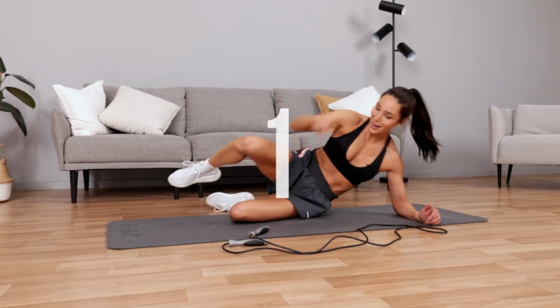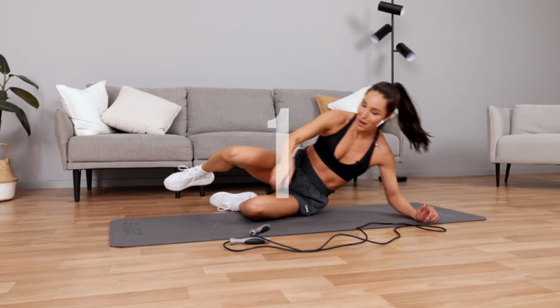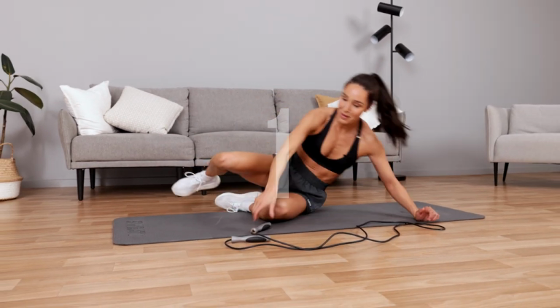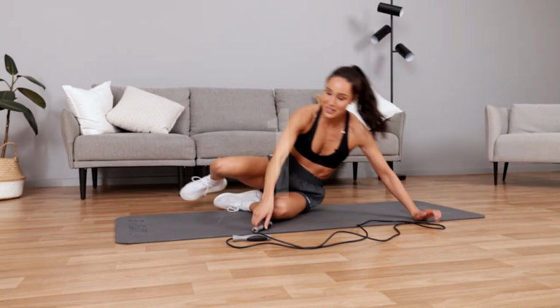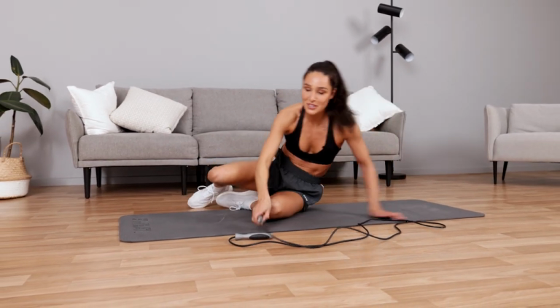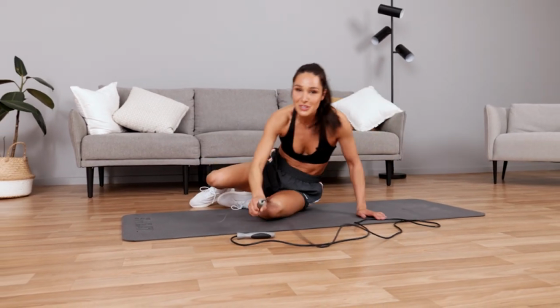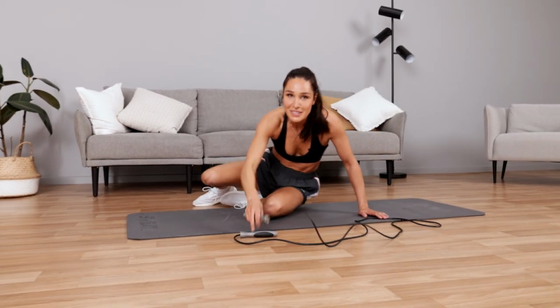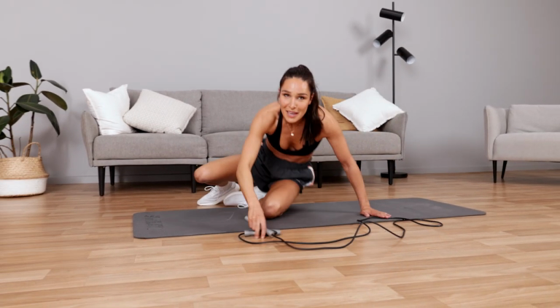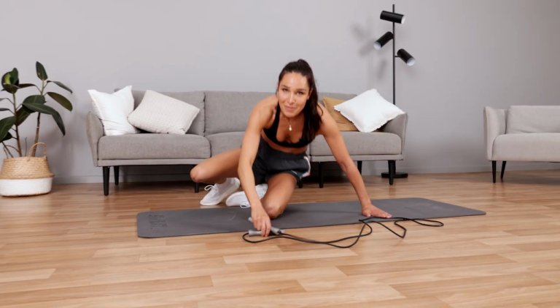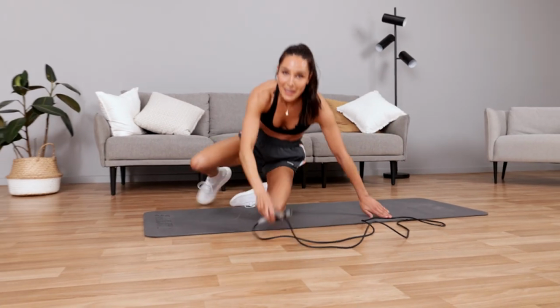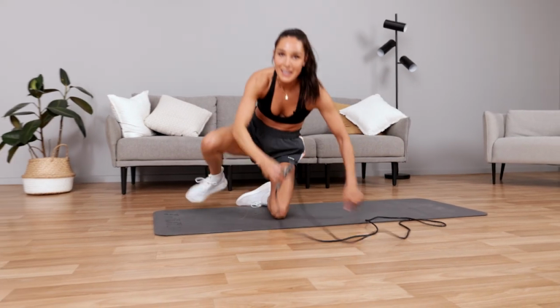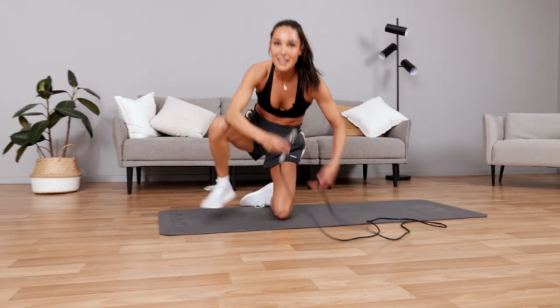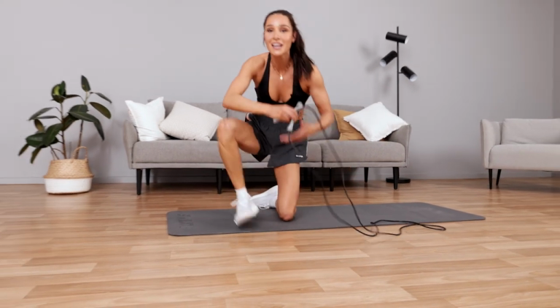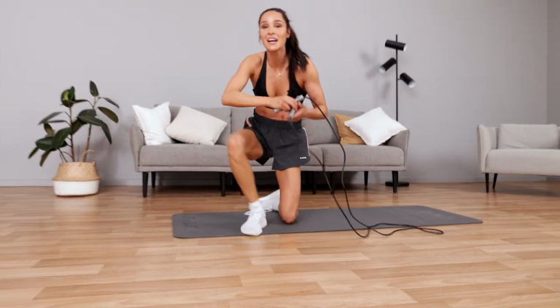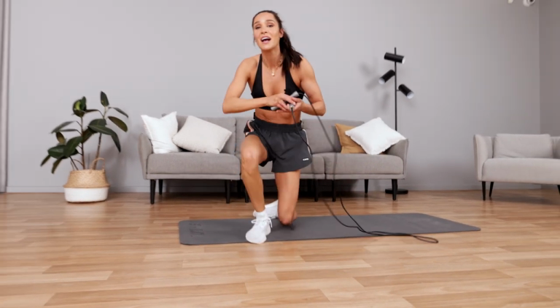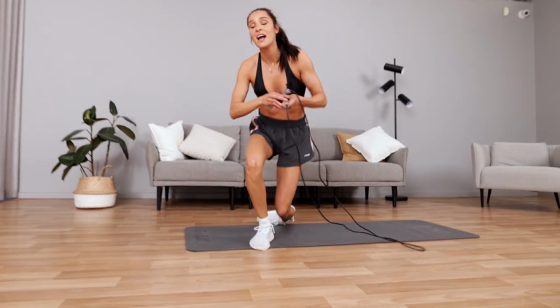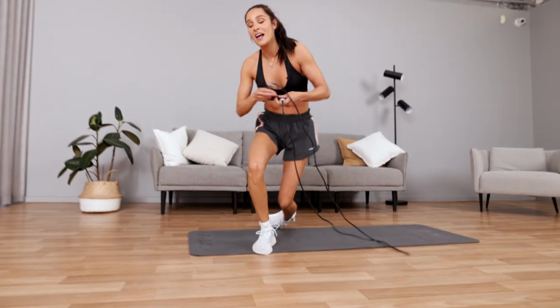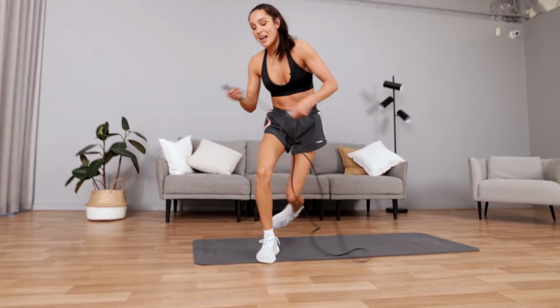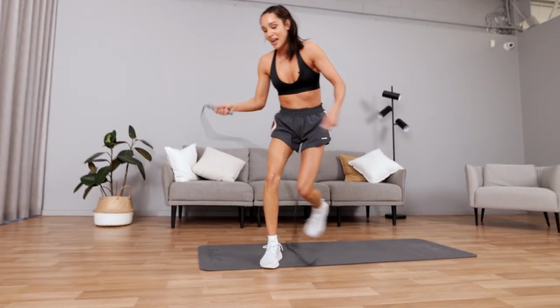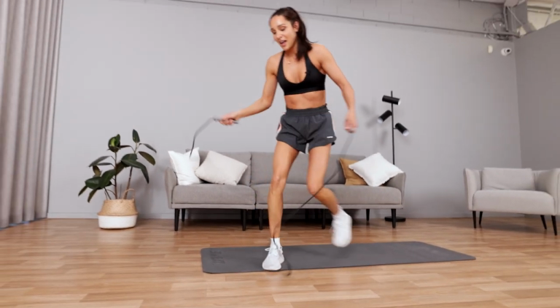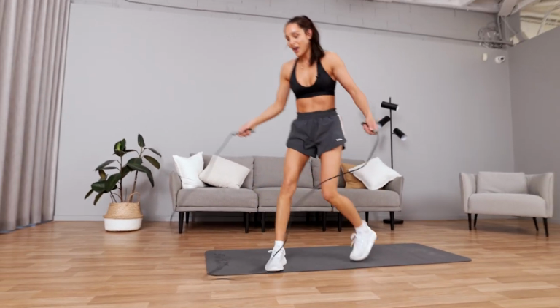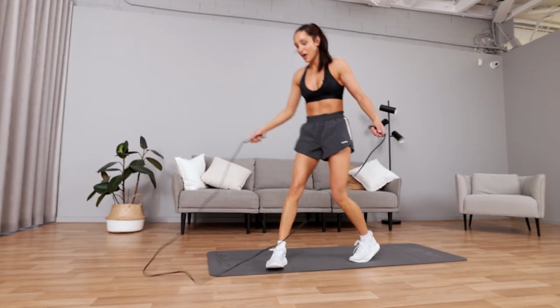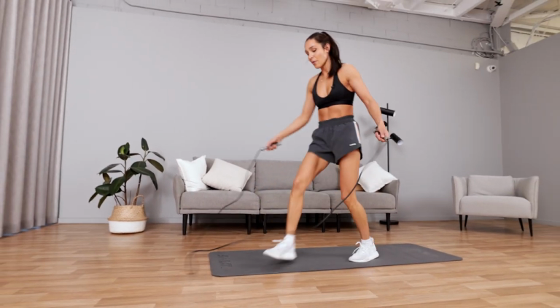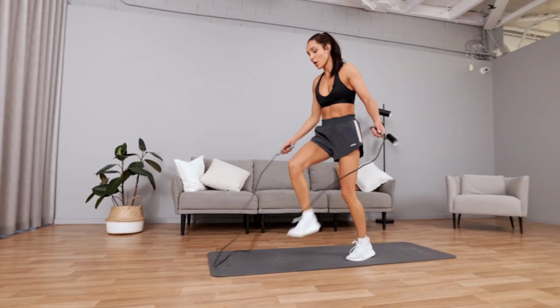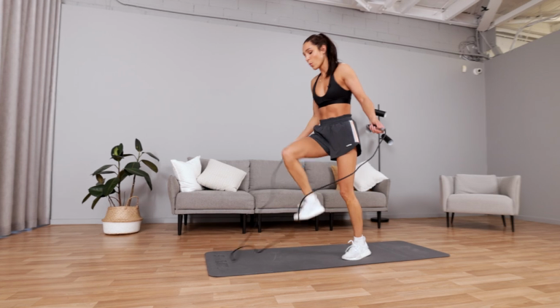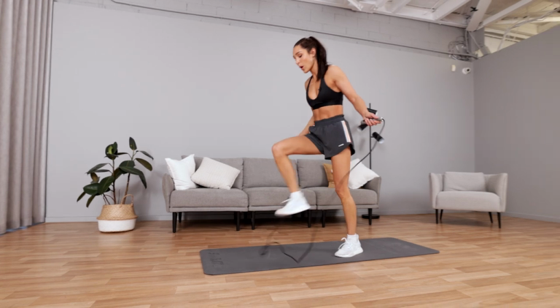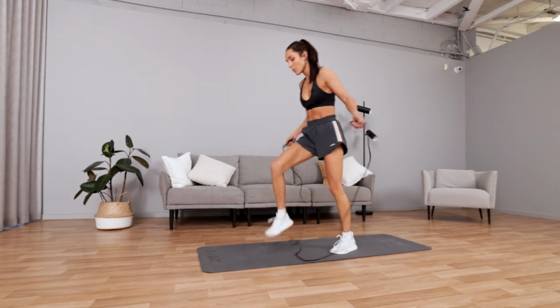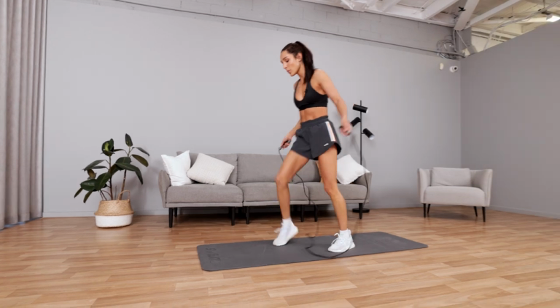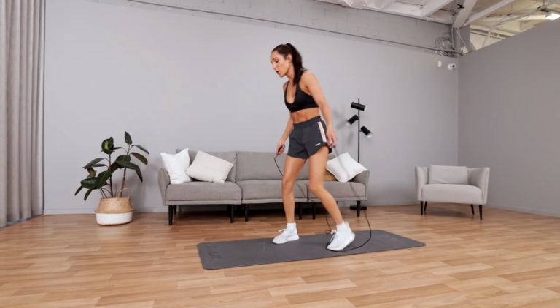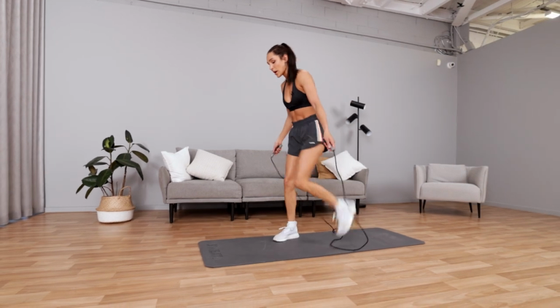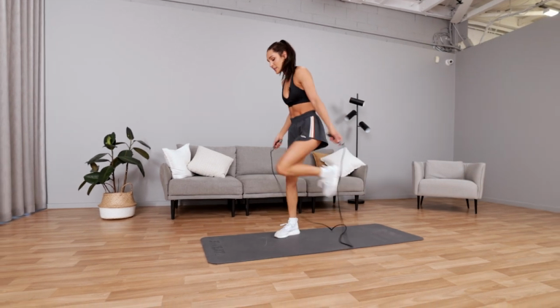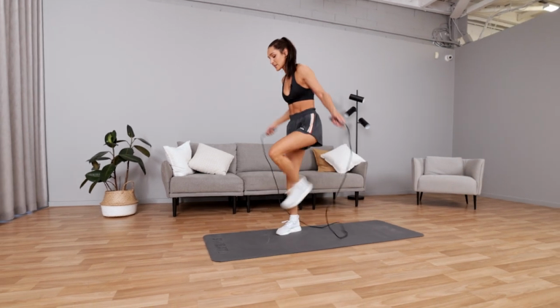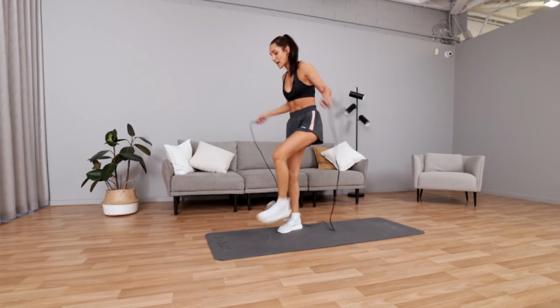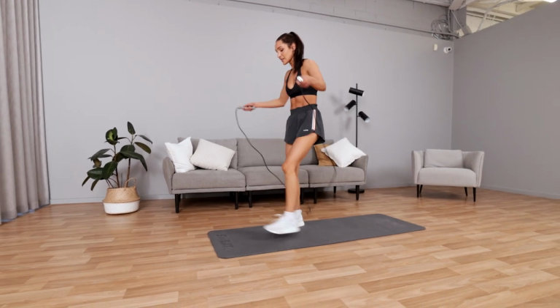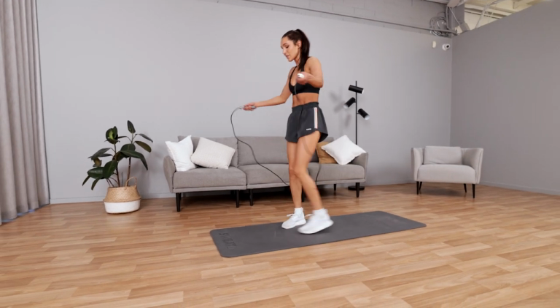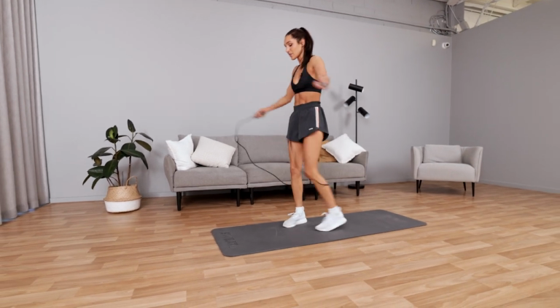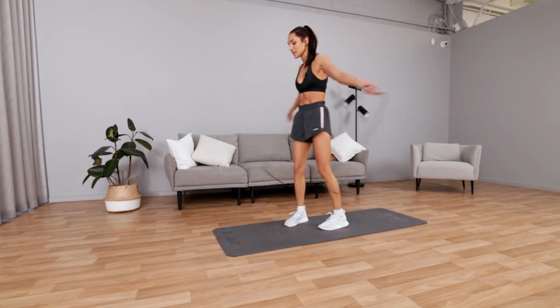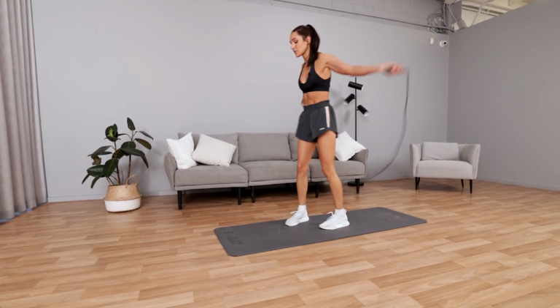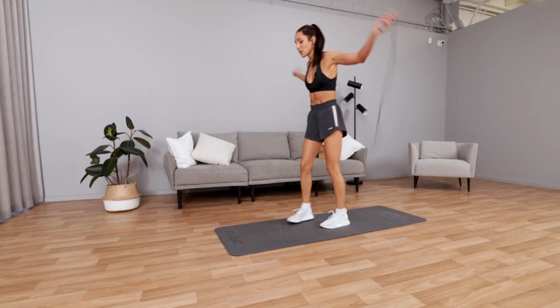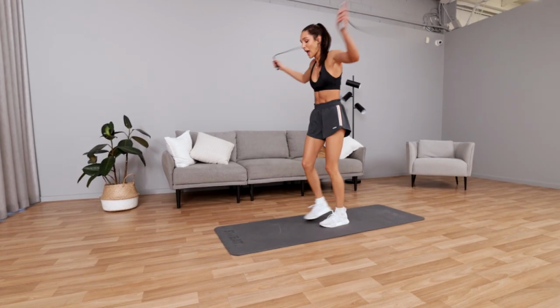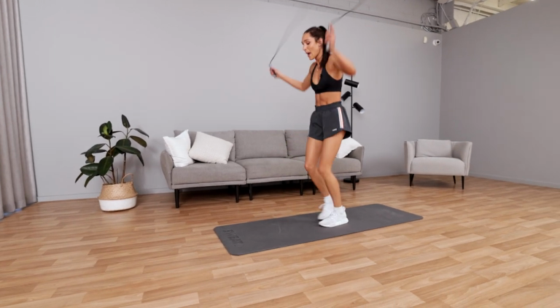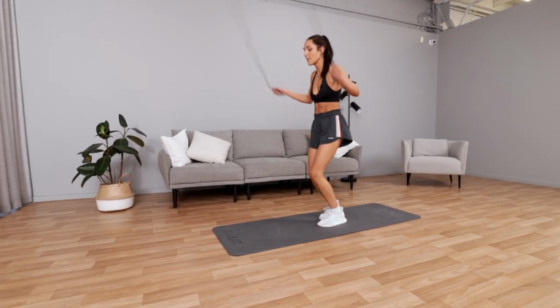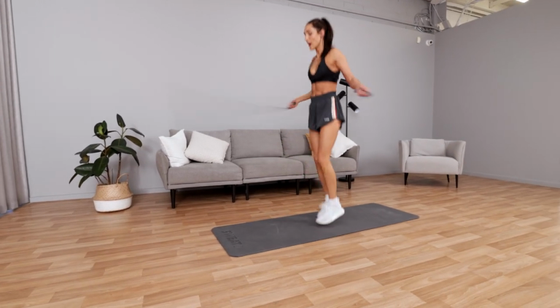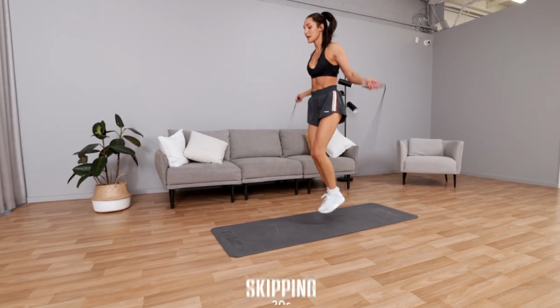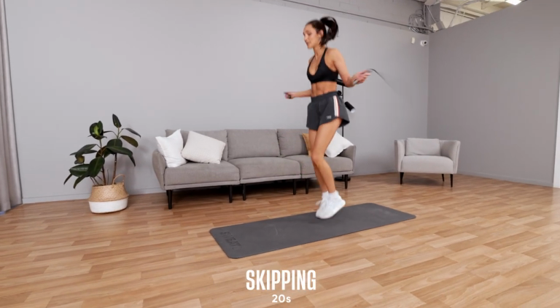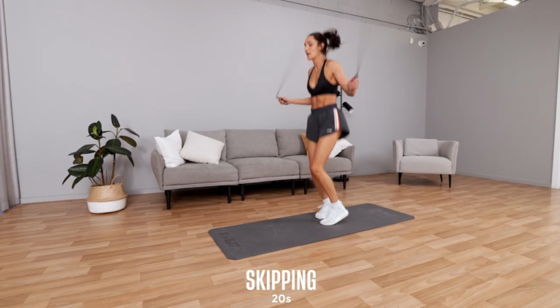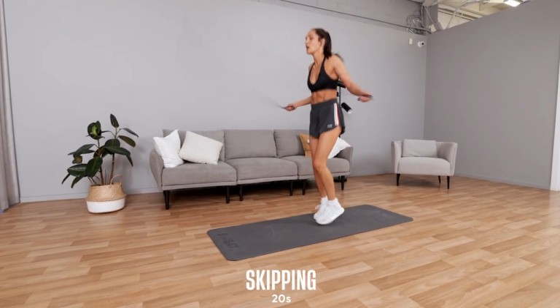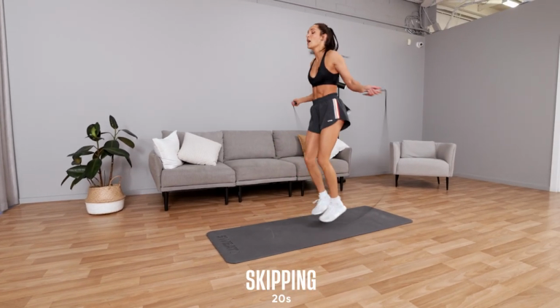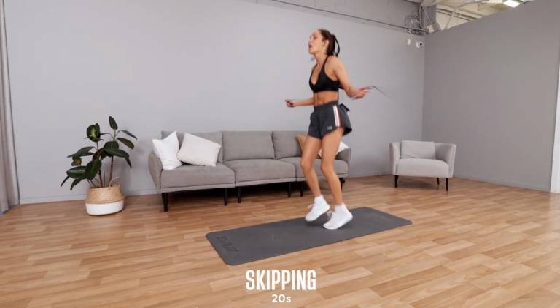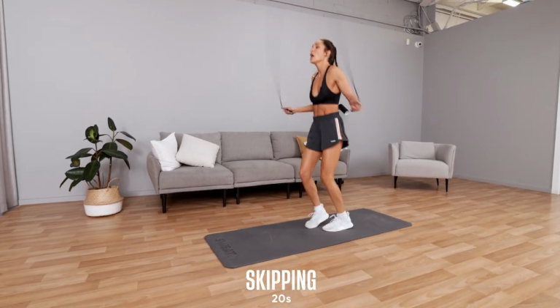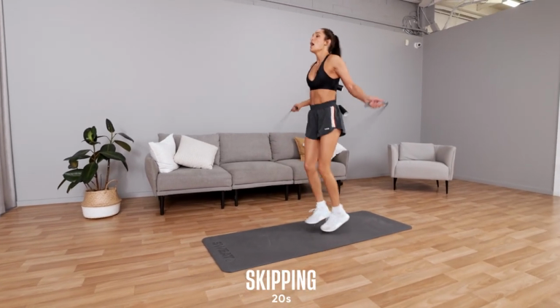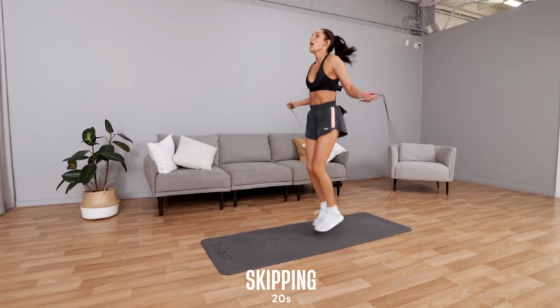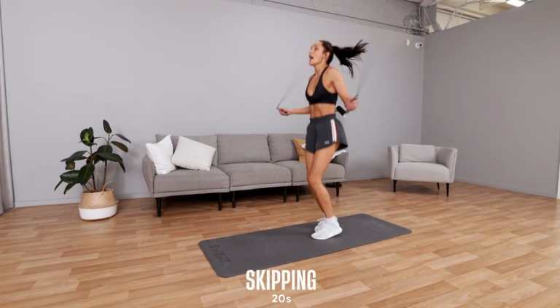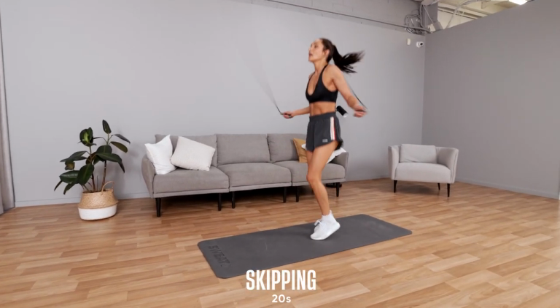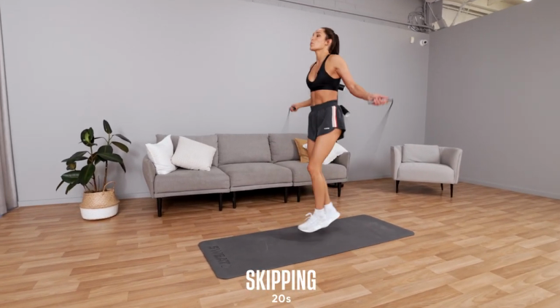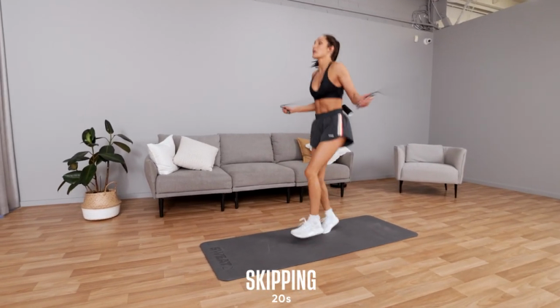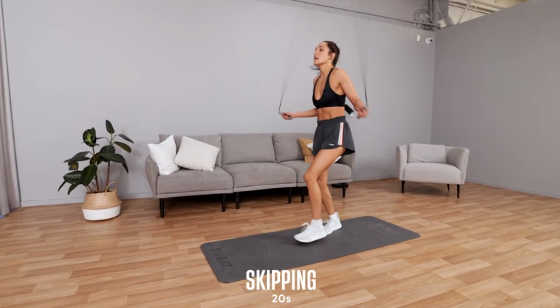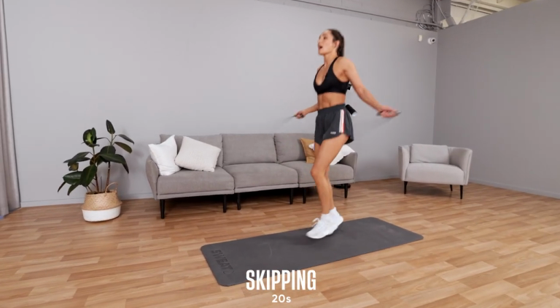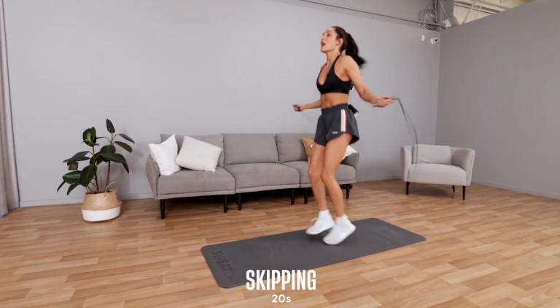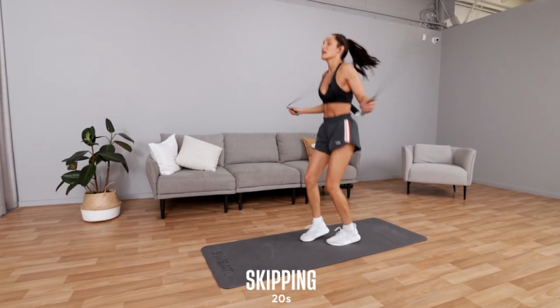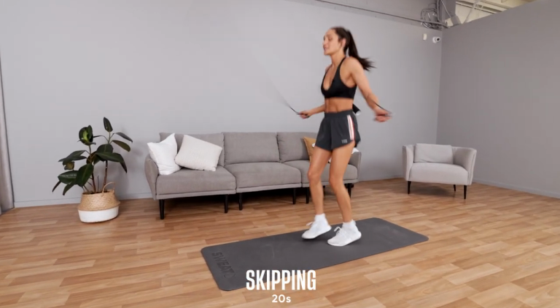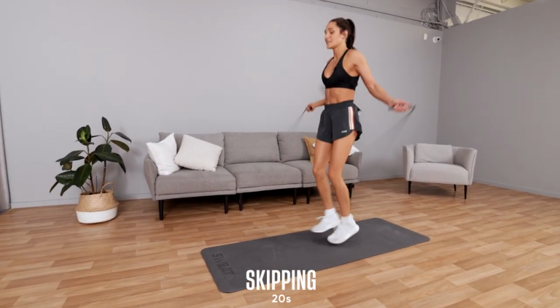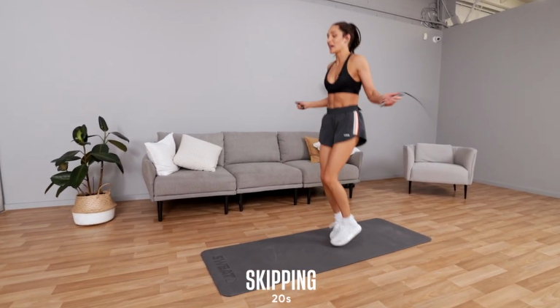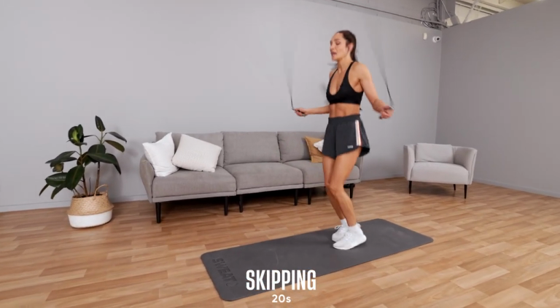Back up into skipping. We've got one more exercise after this — we're going to do ab bikes. And we are done.